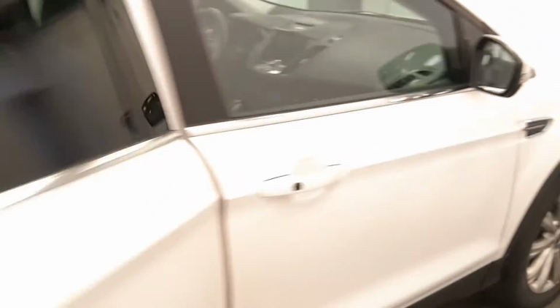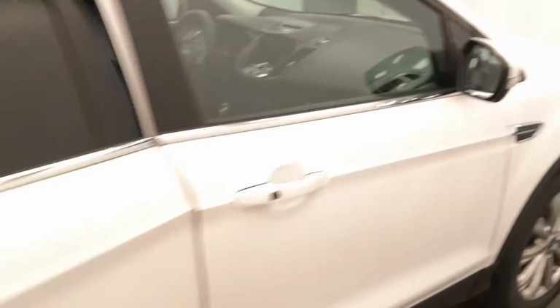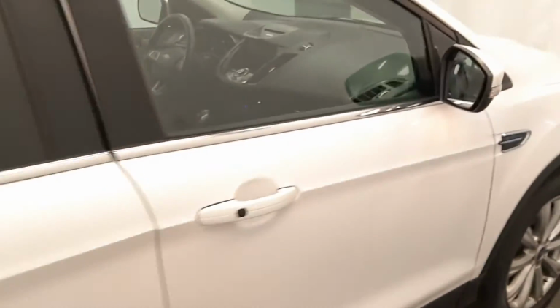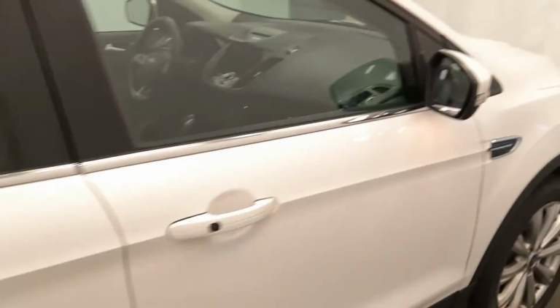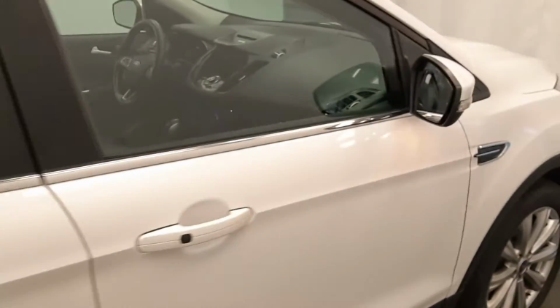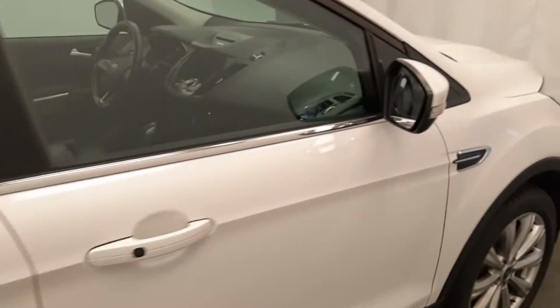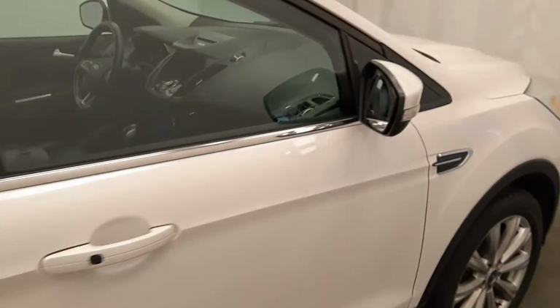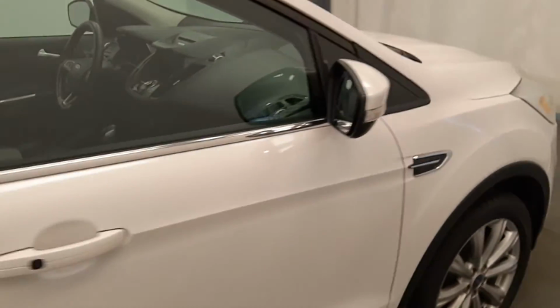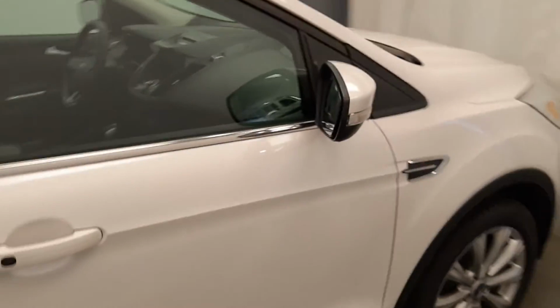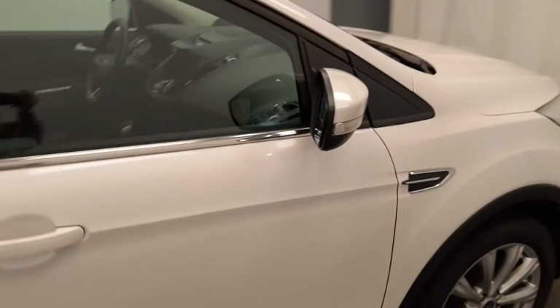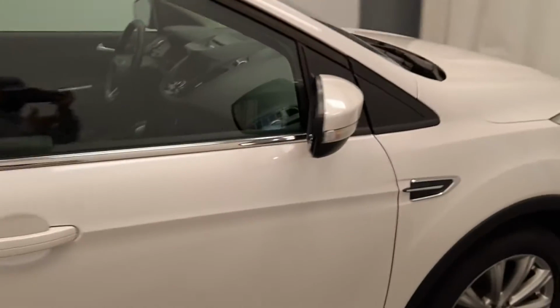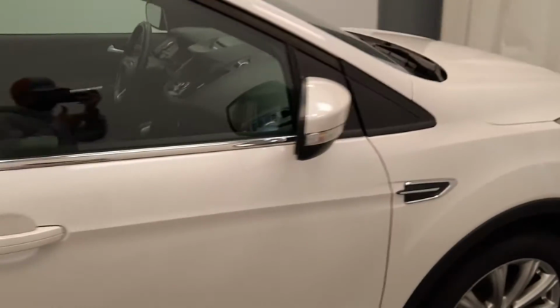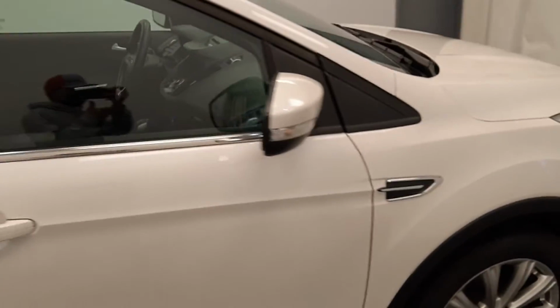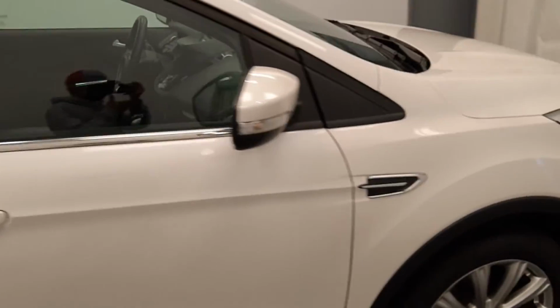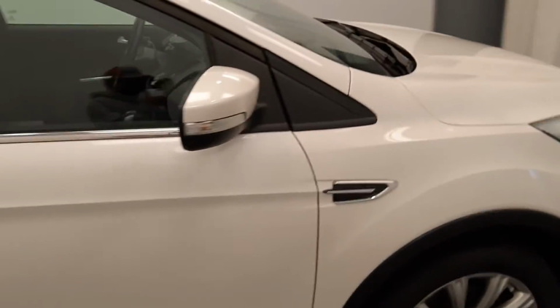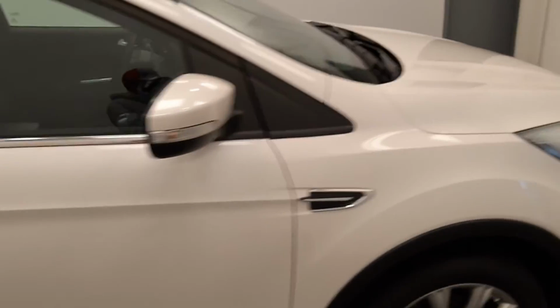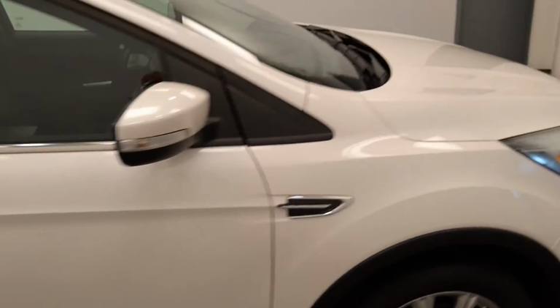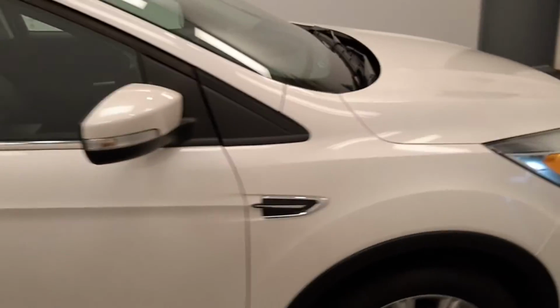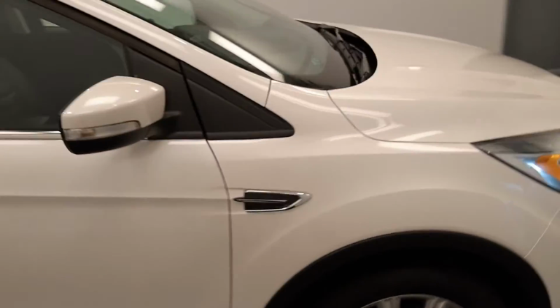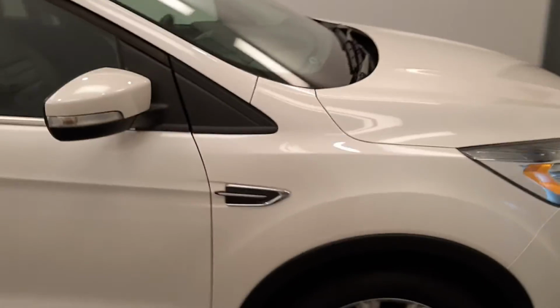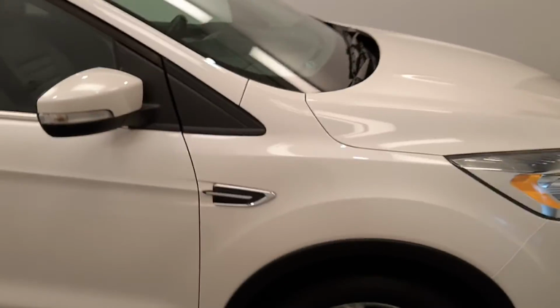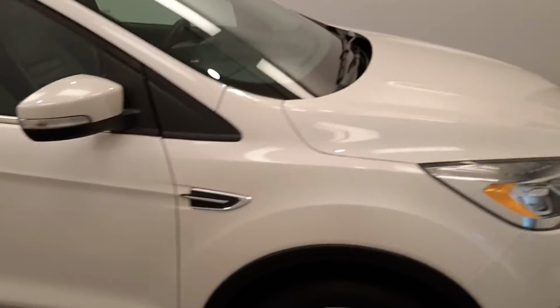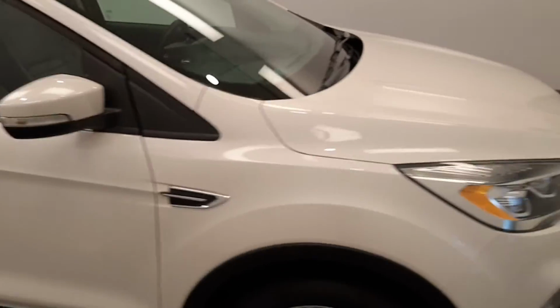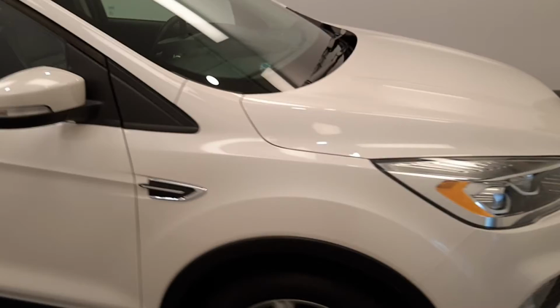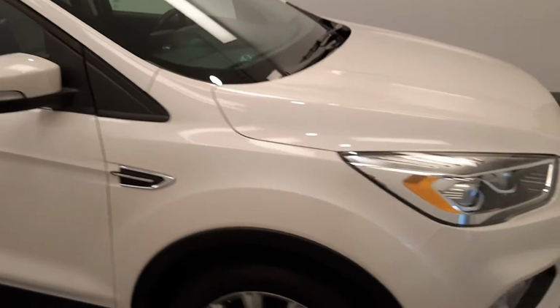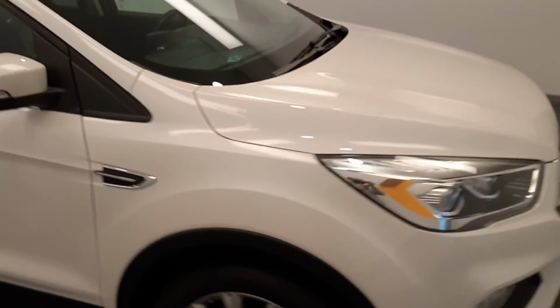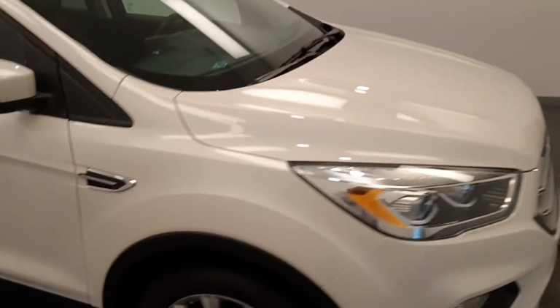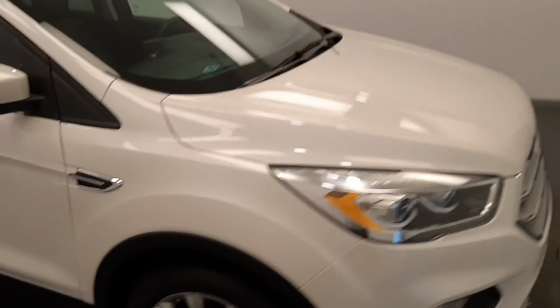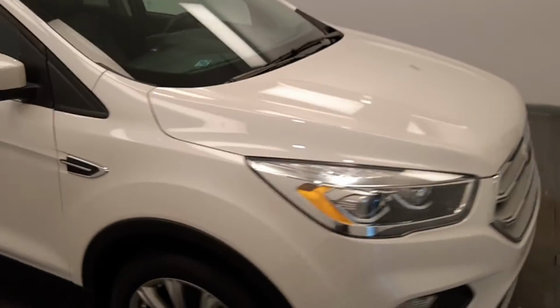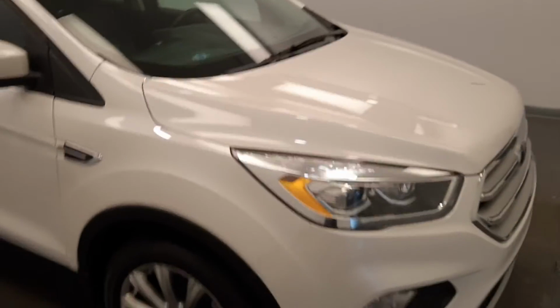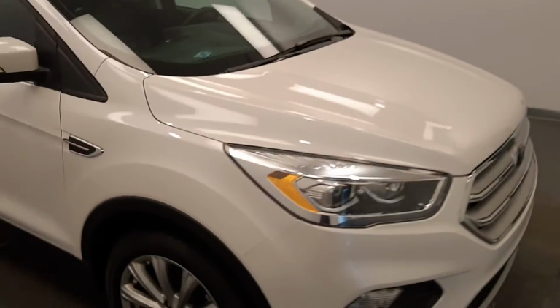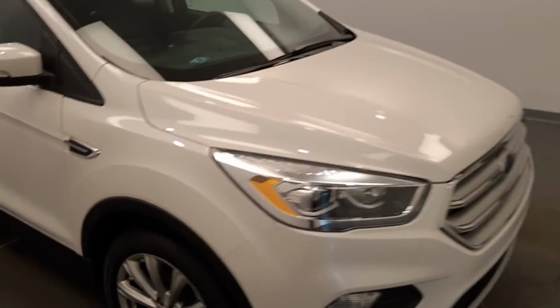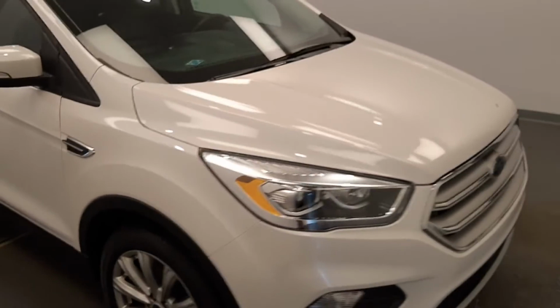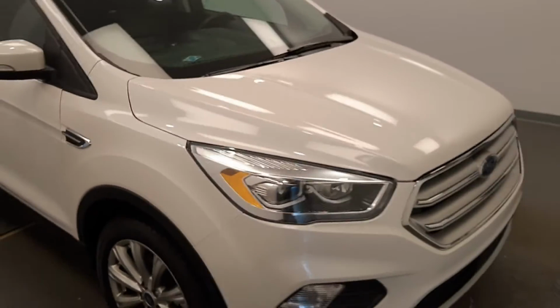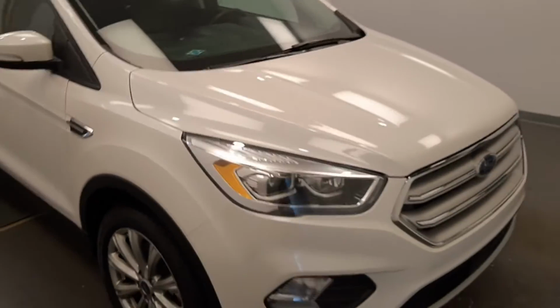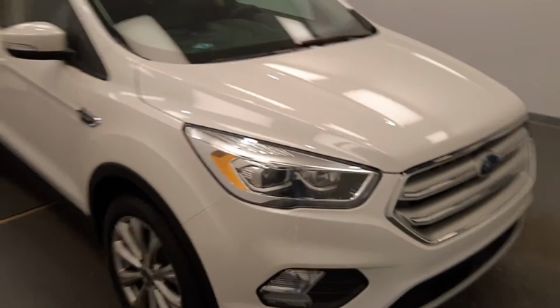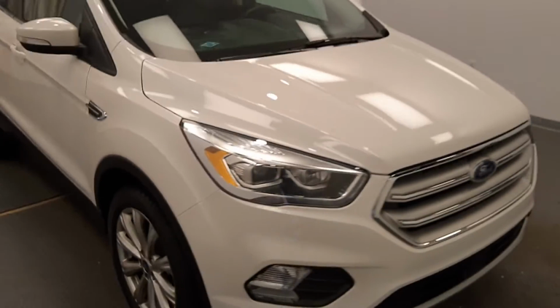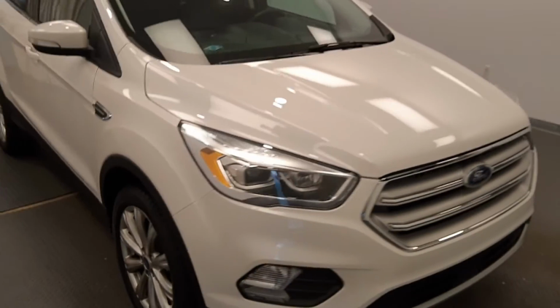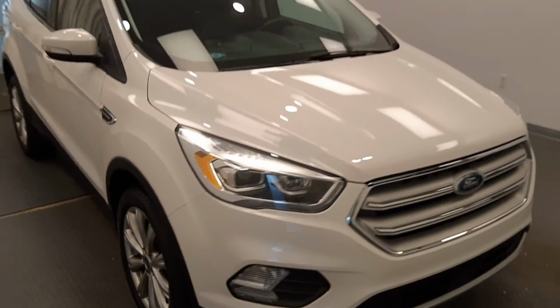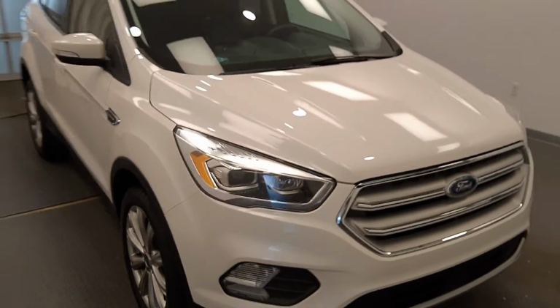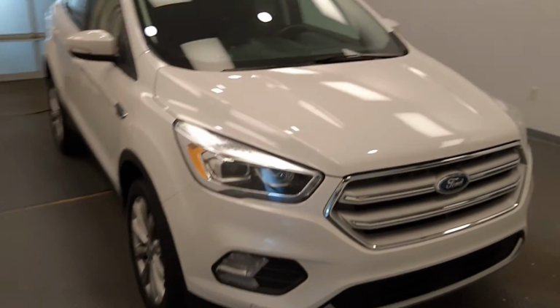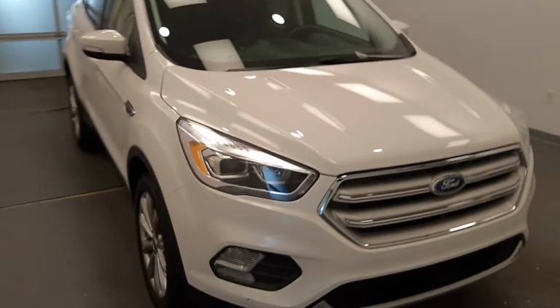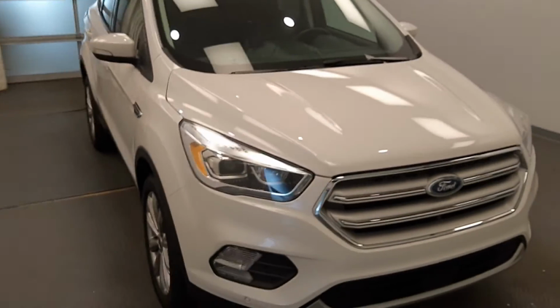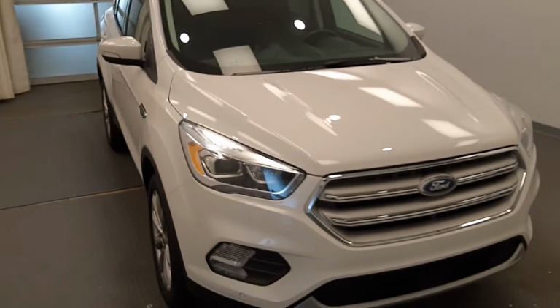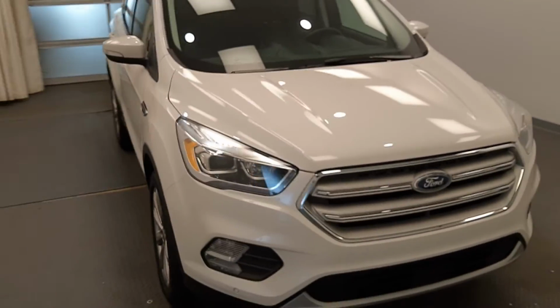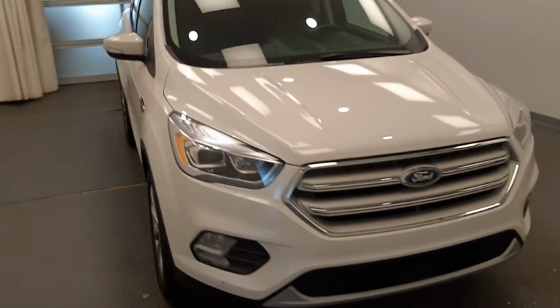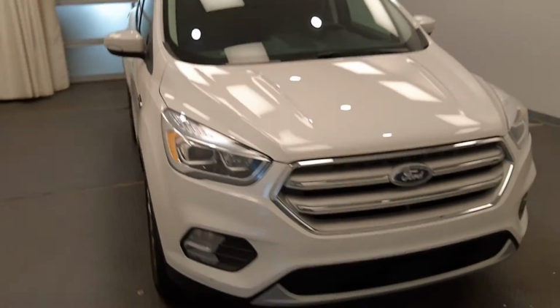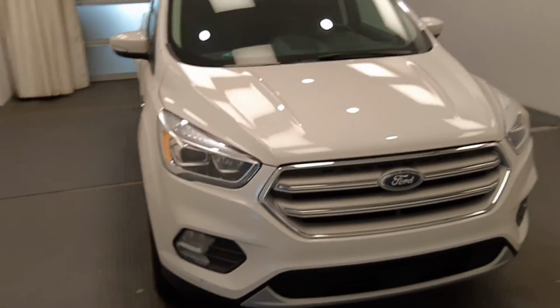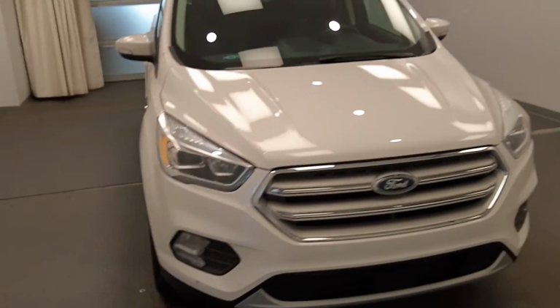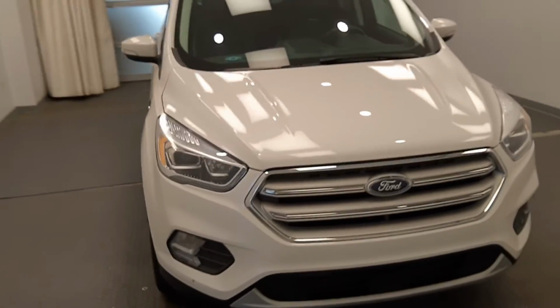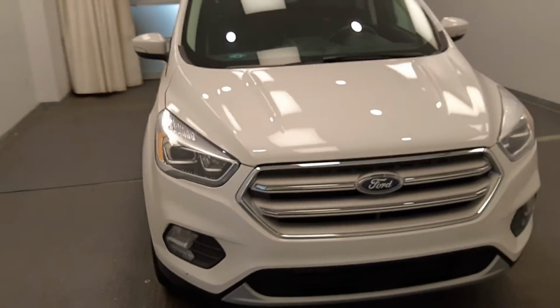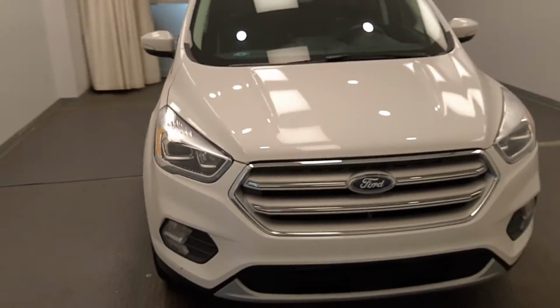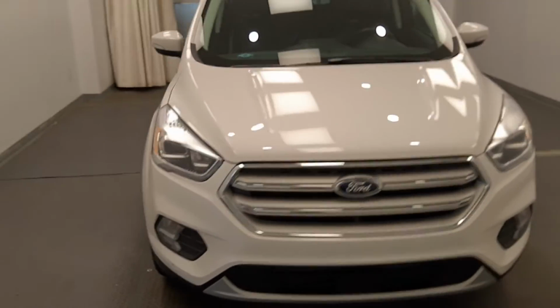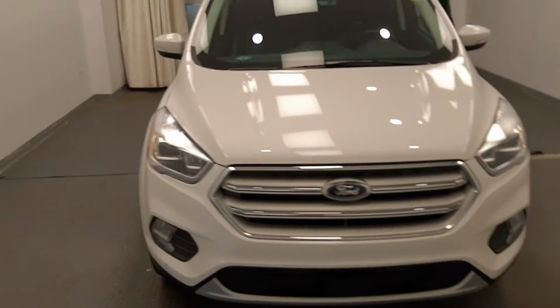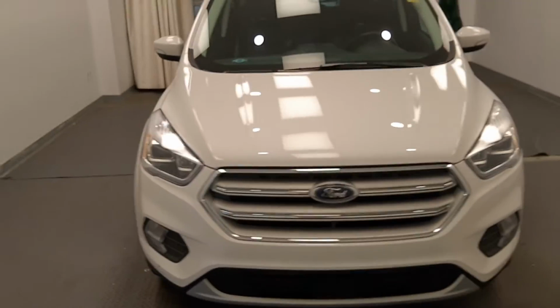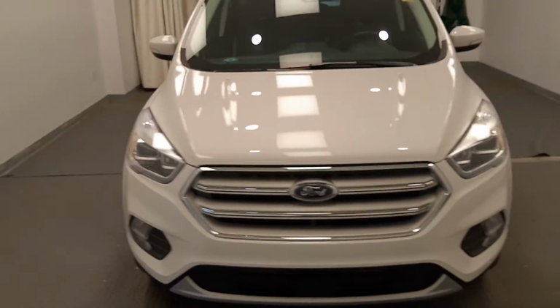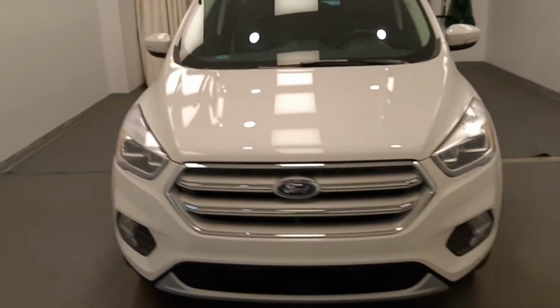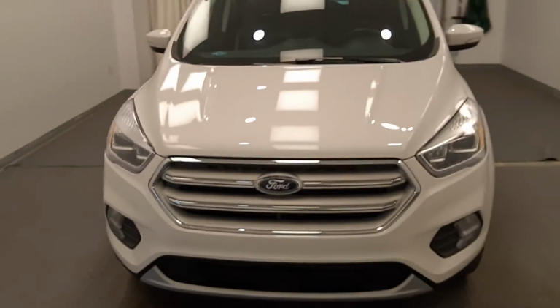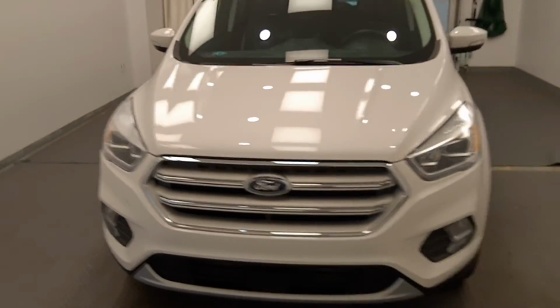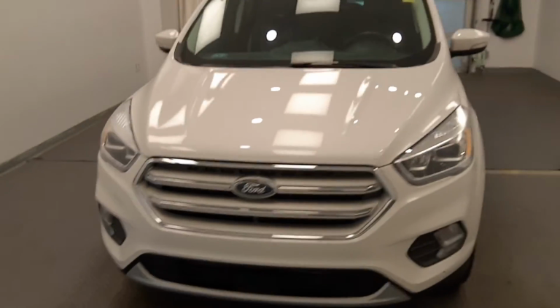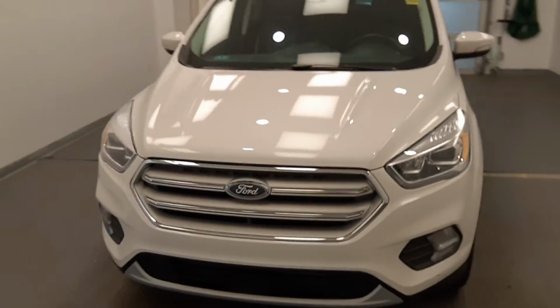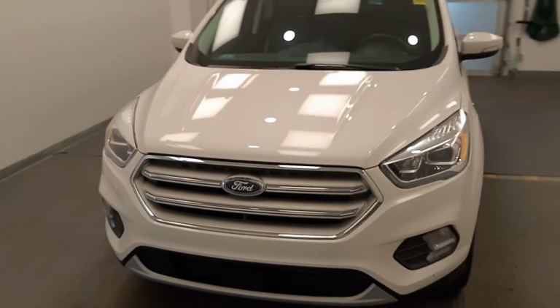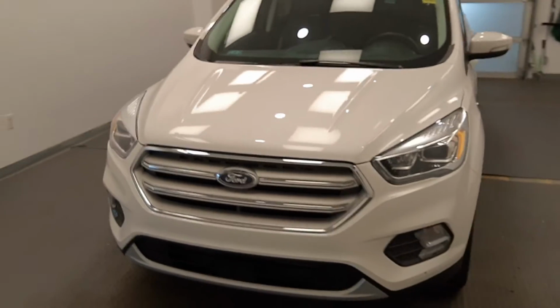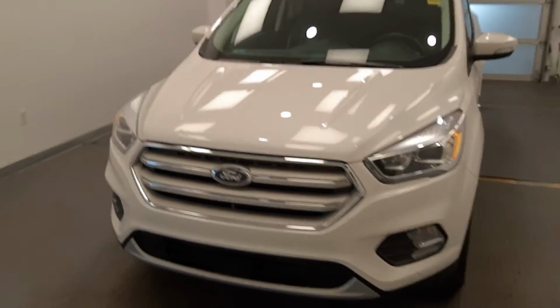Once again, we're viewing stock number 228908 on a 2018 Ford Escape, and our exterior color is white.